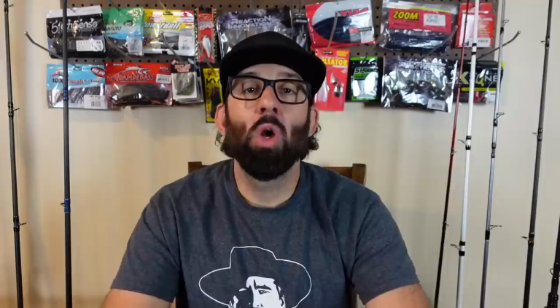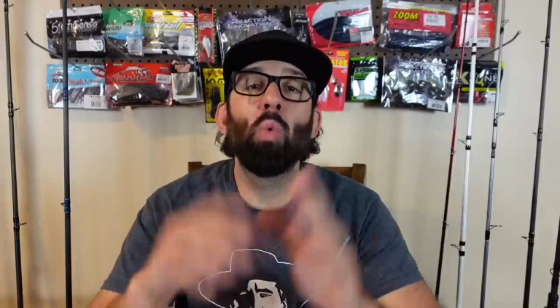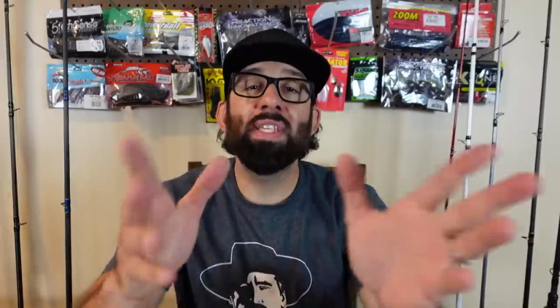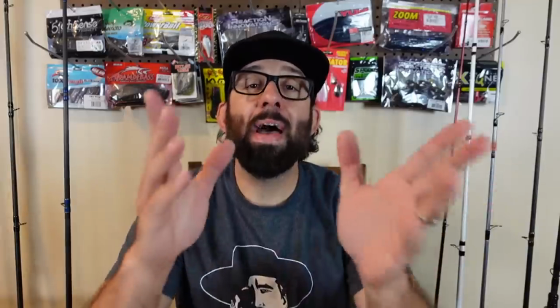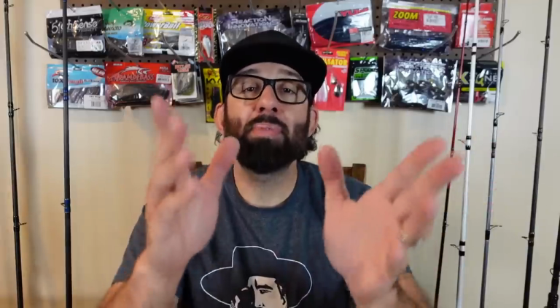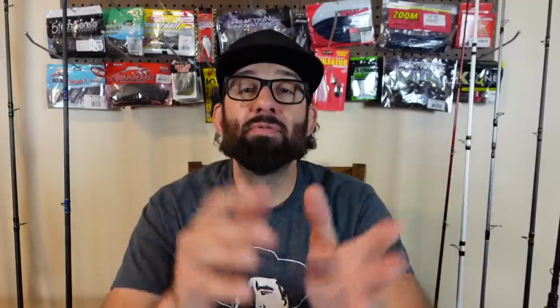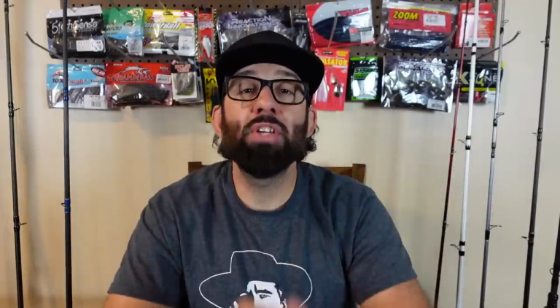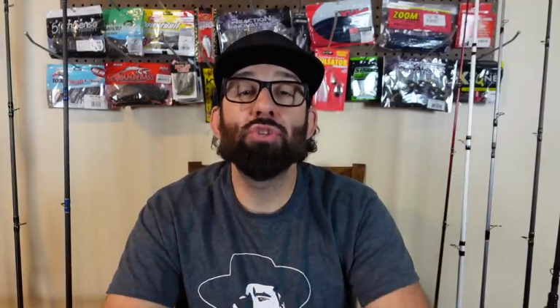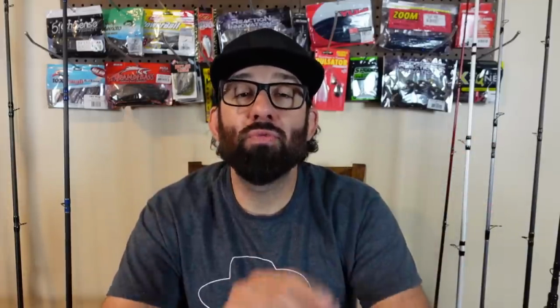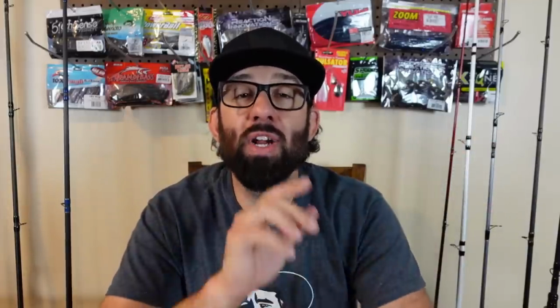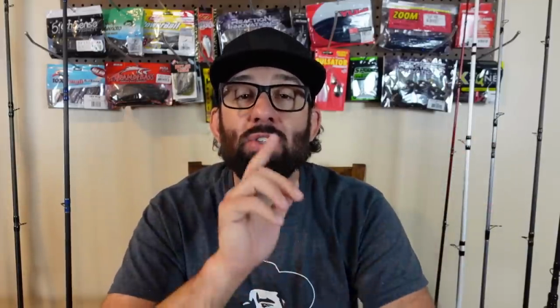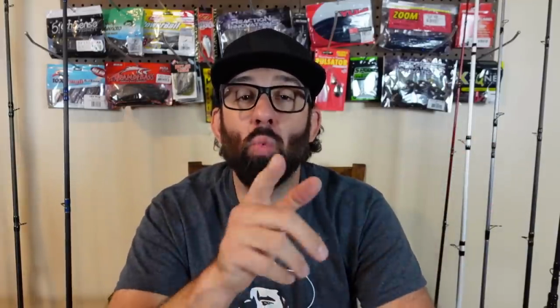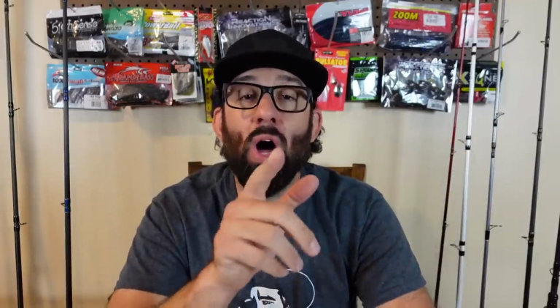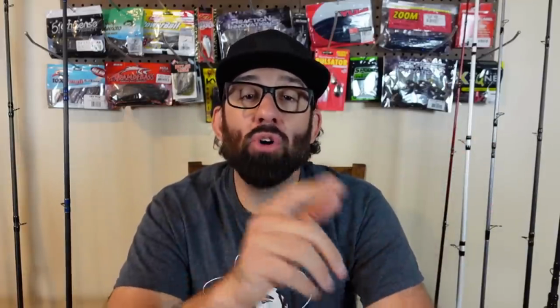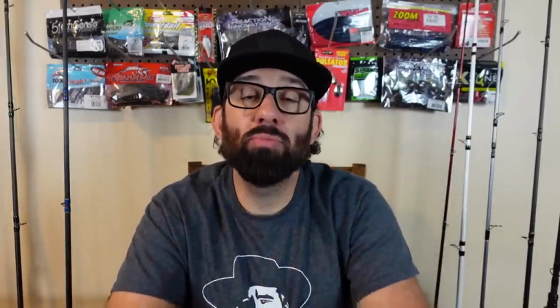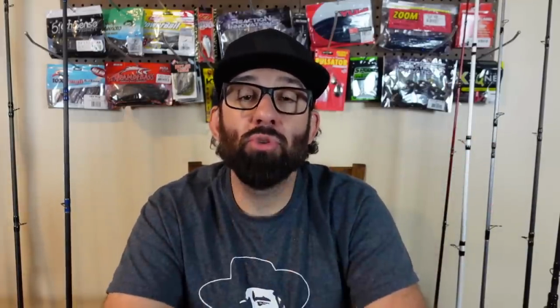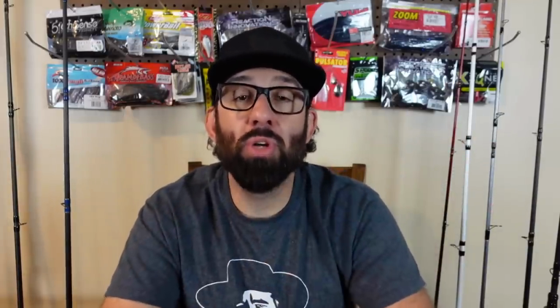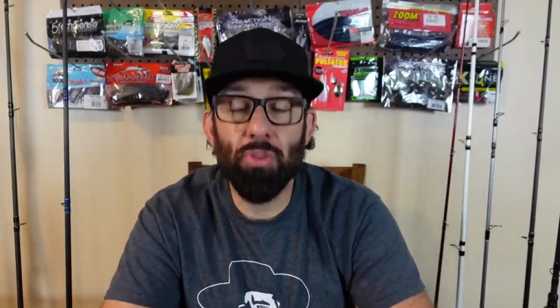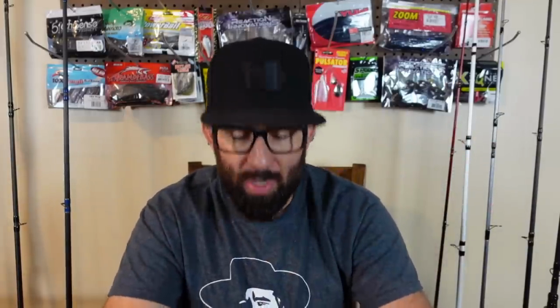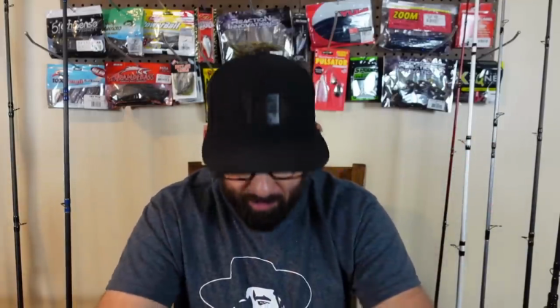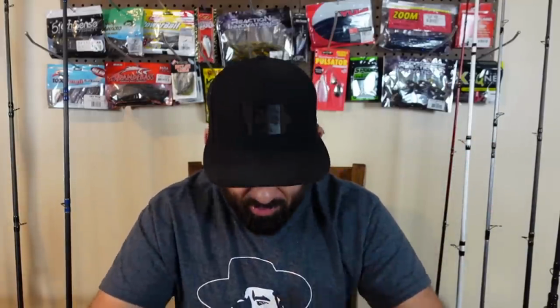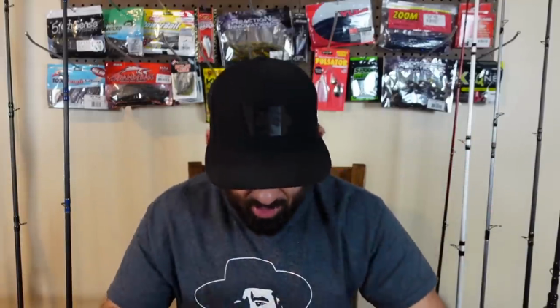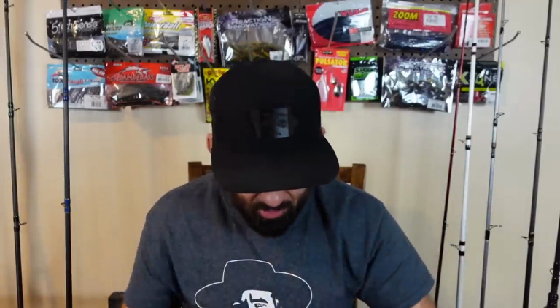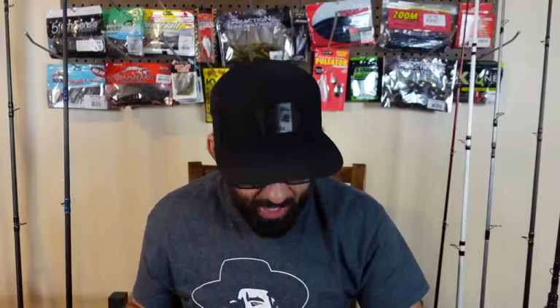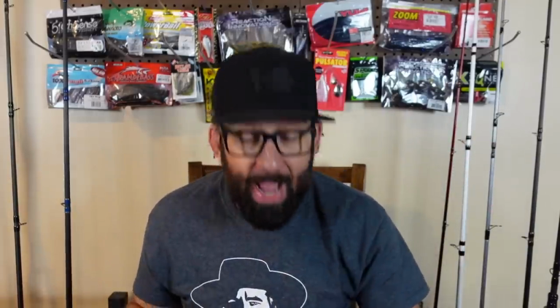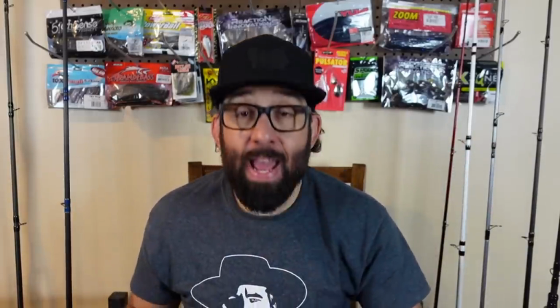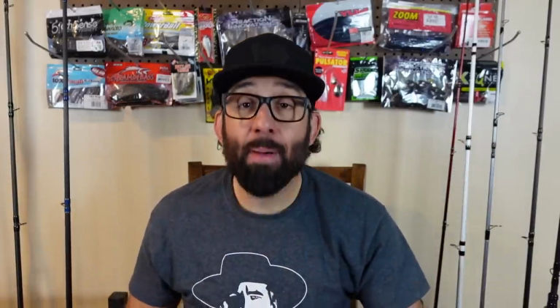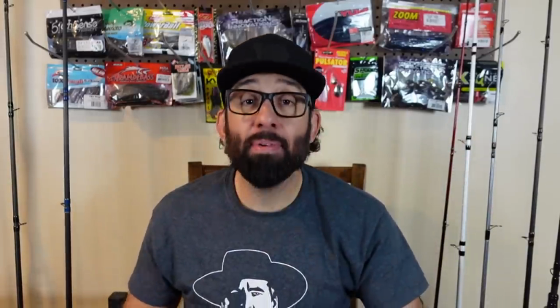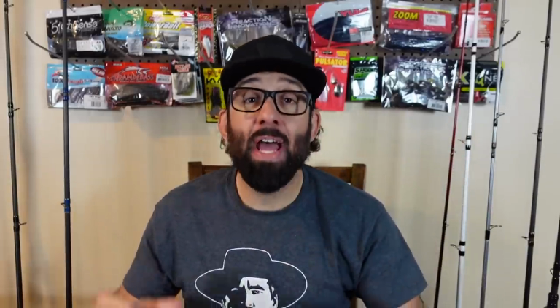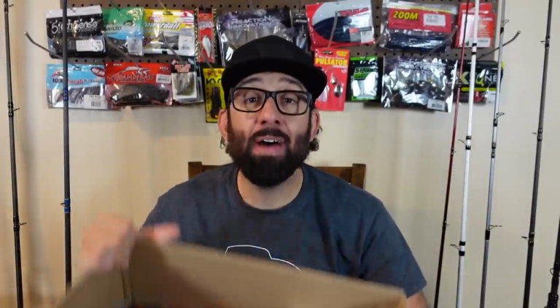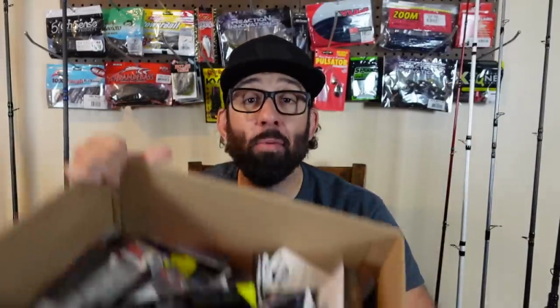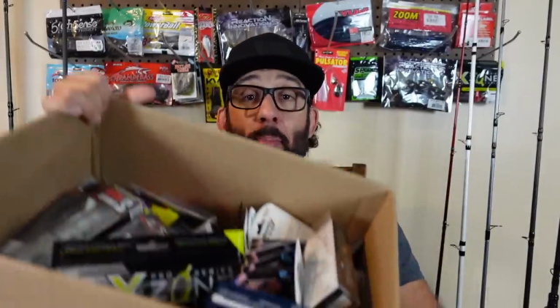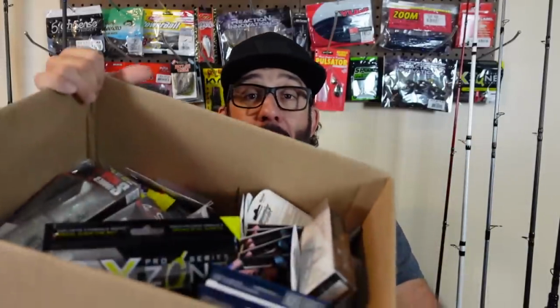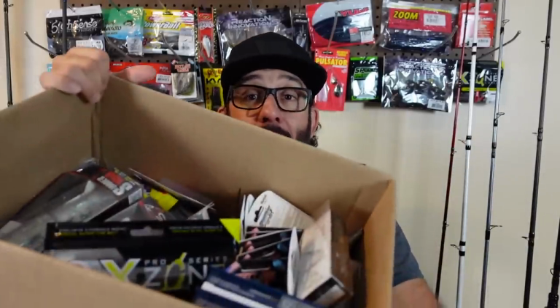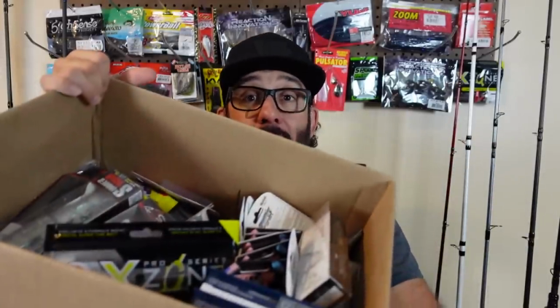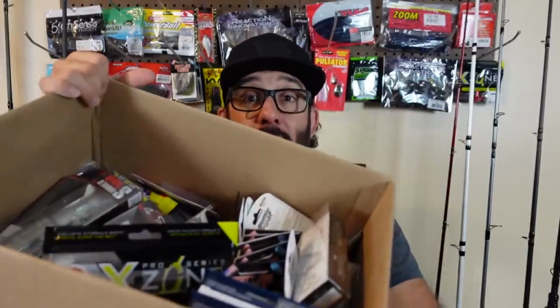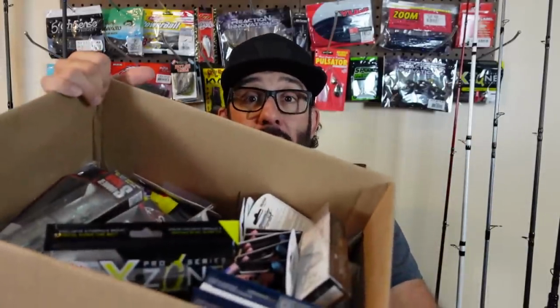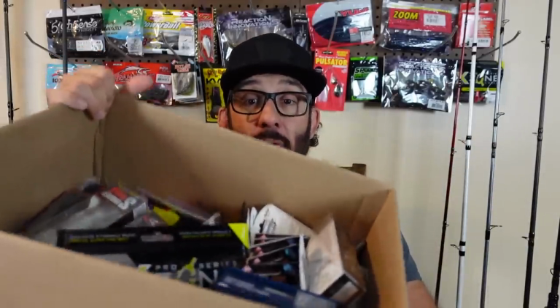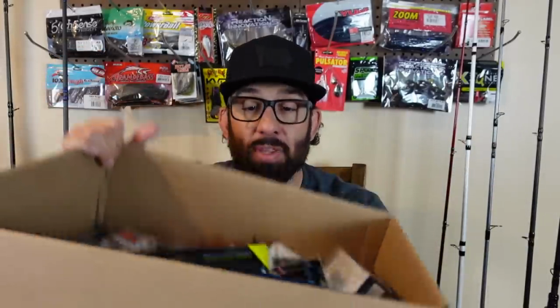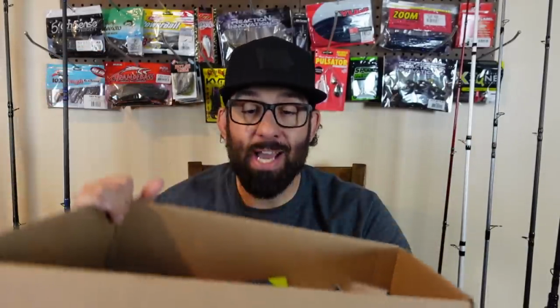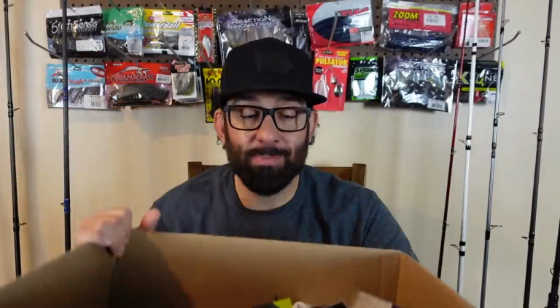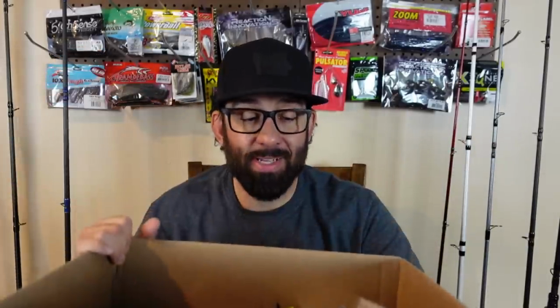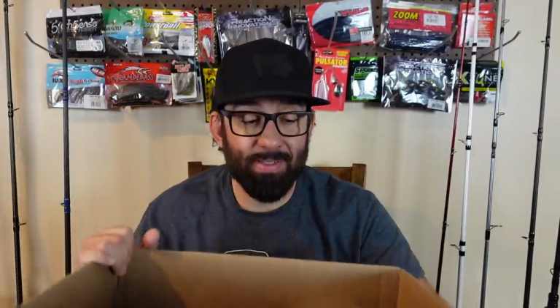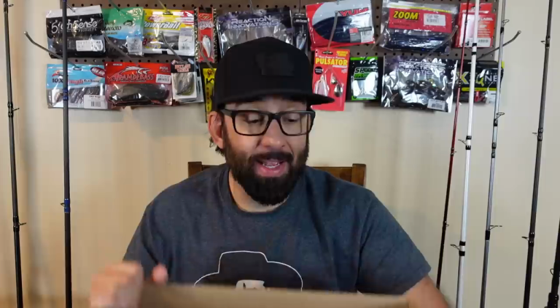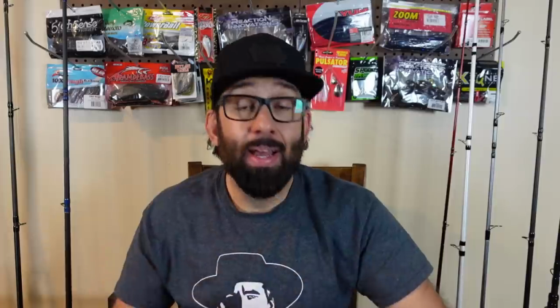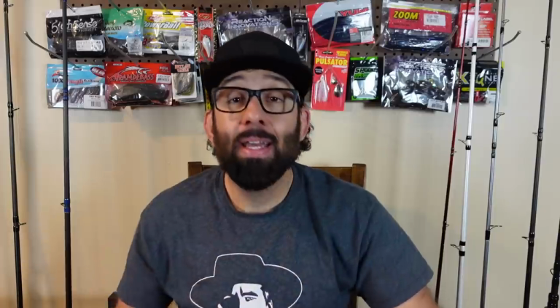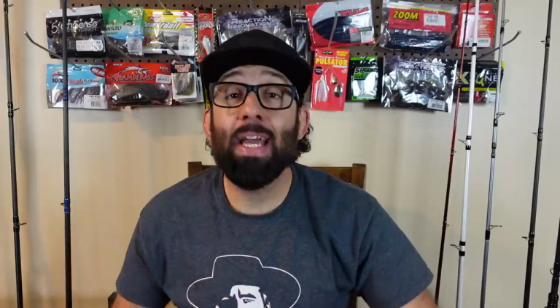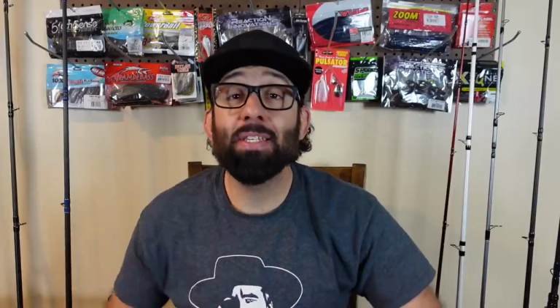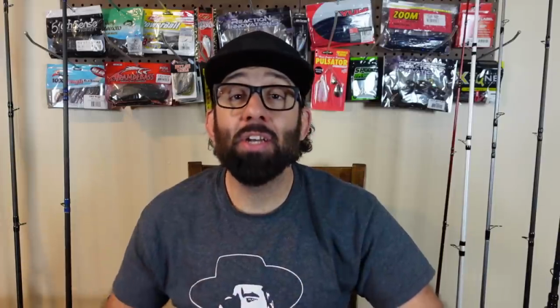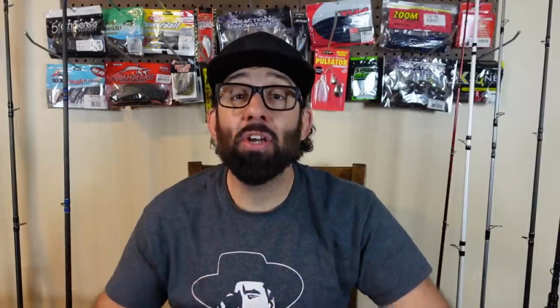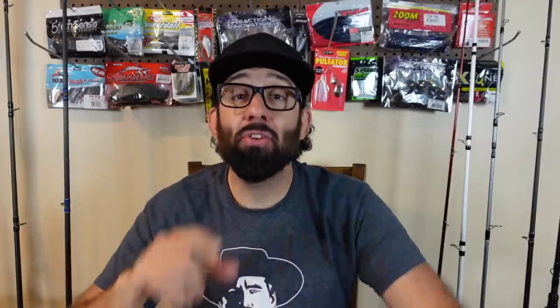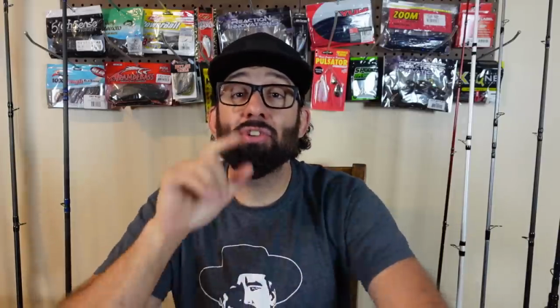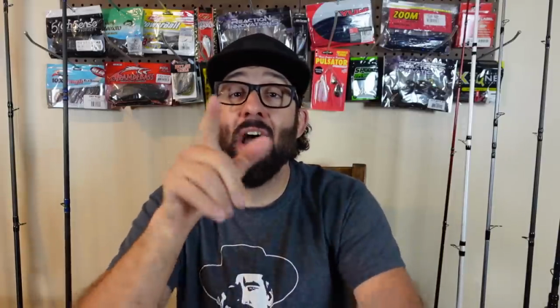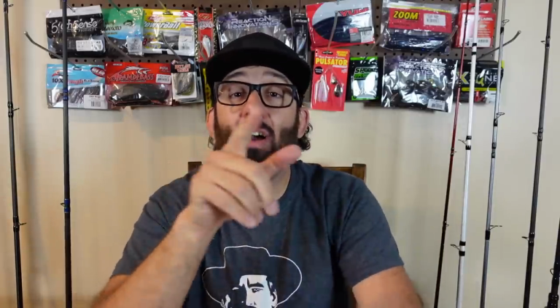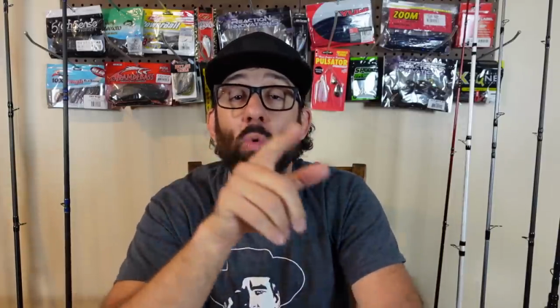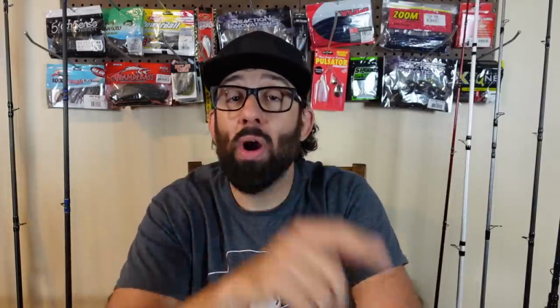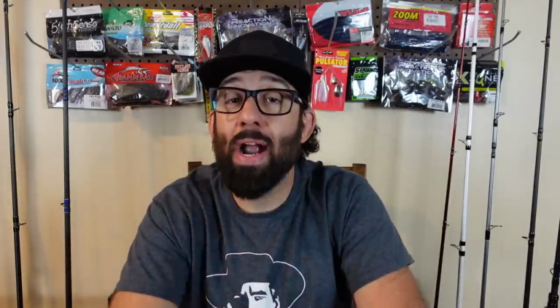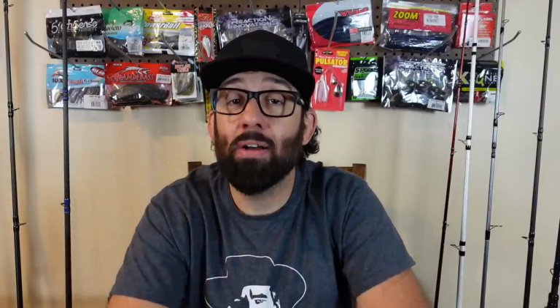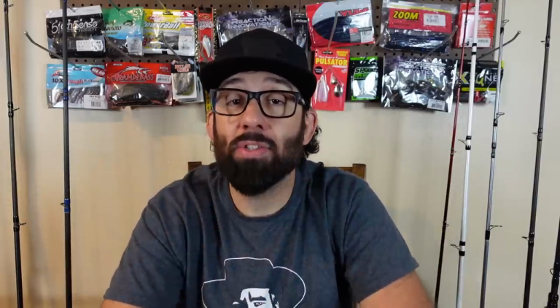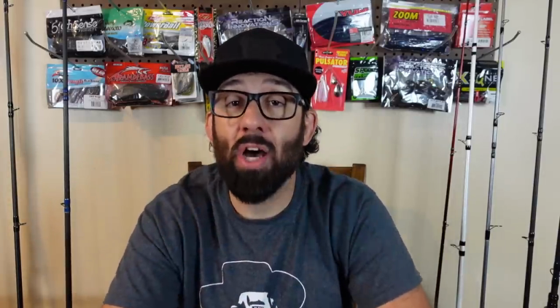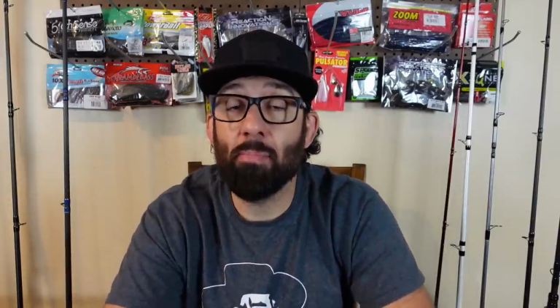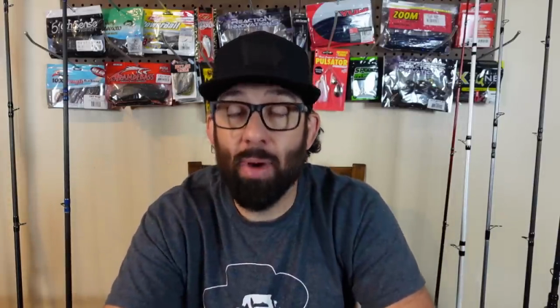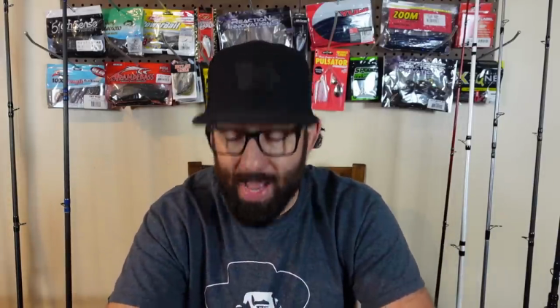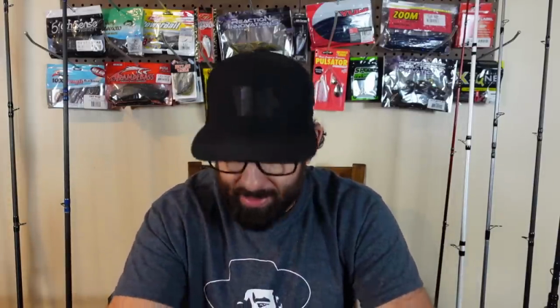What's happening, fishing friends? Welcome to another episode. I happen to have a box, so you know what that means — another Taco Warehouse unboxing.